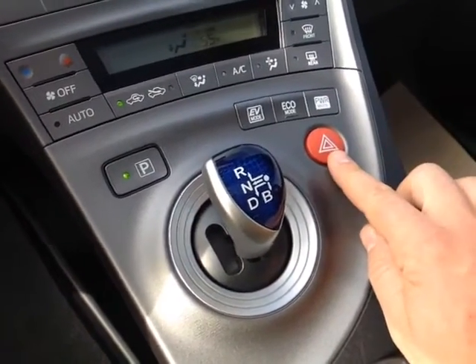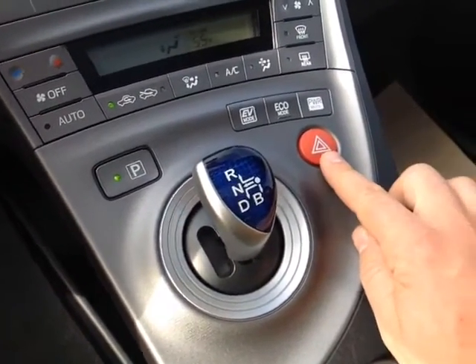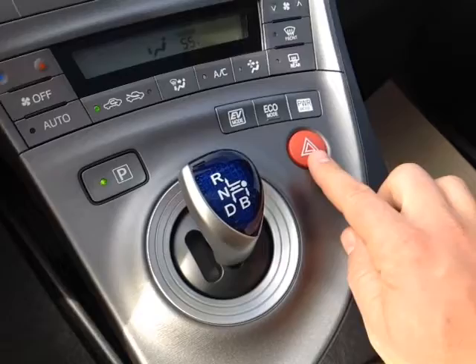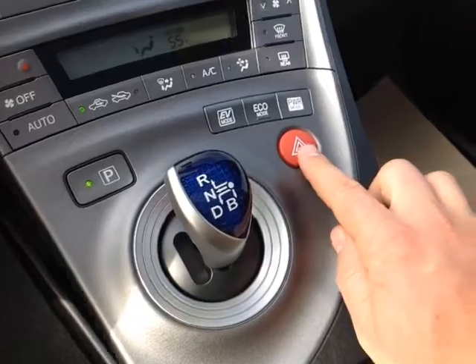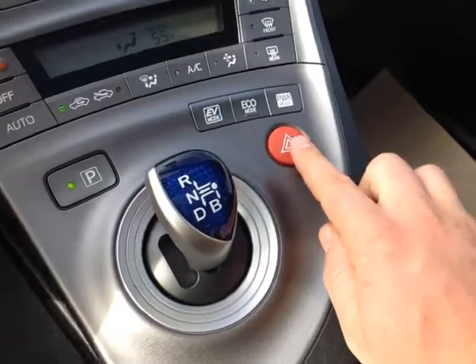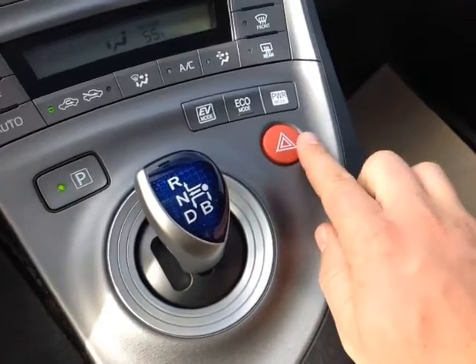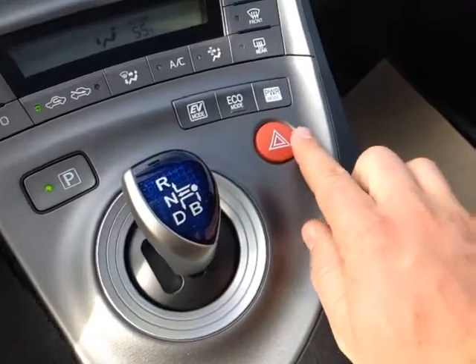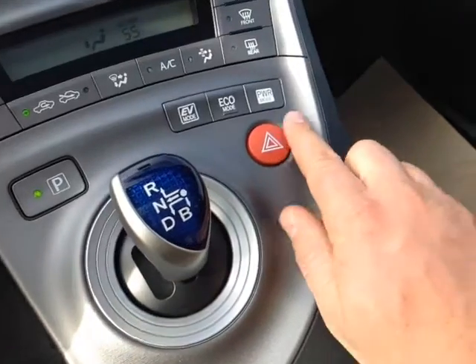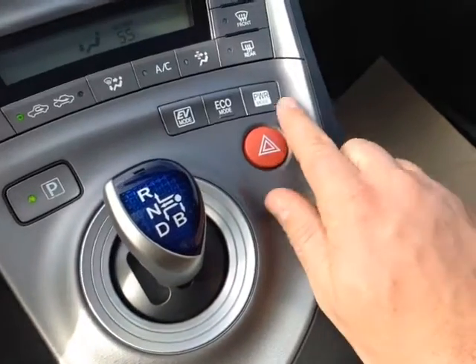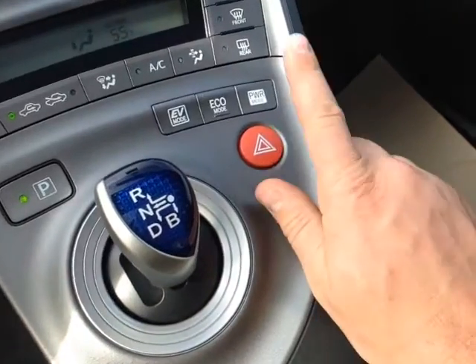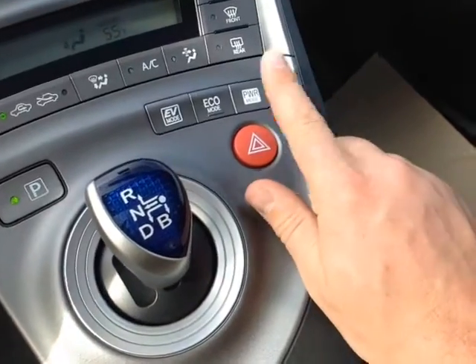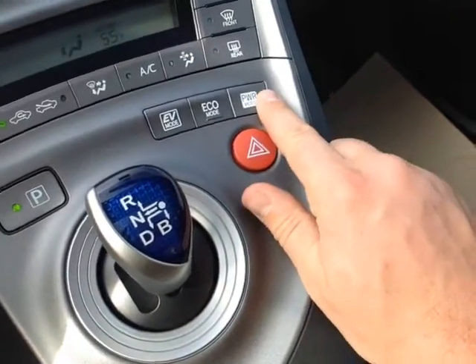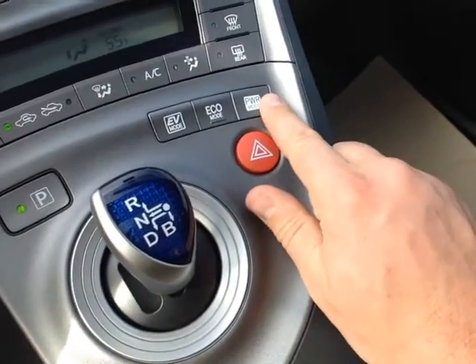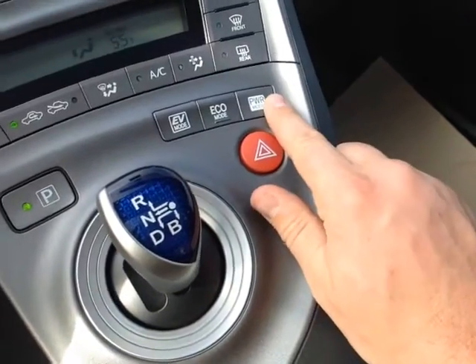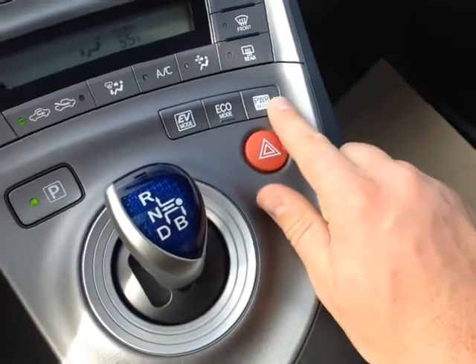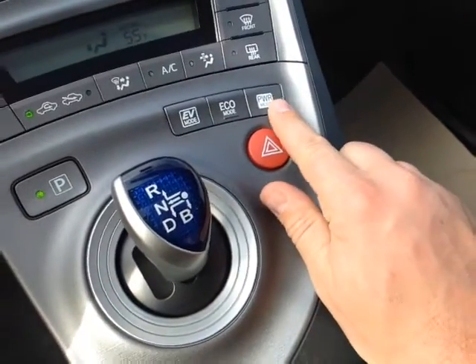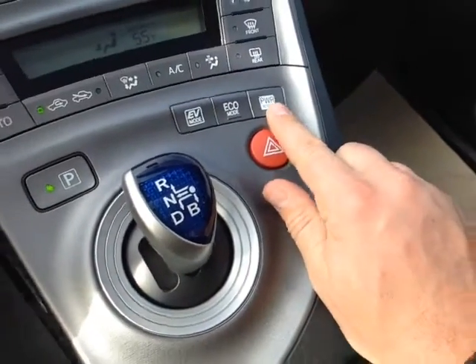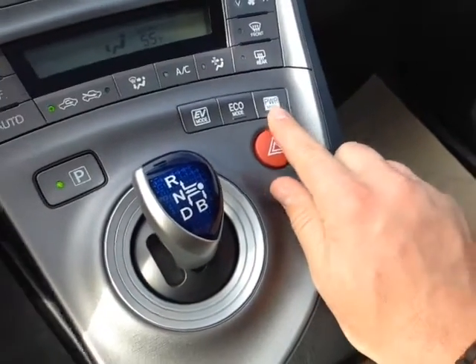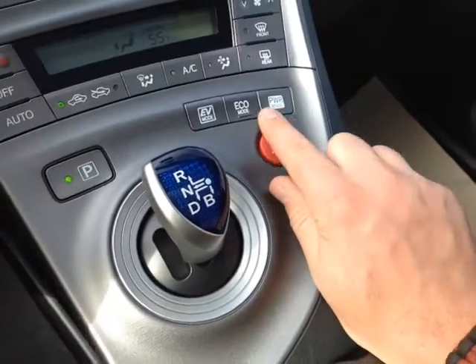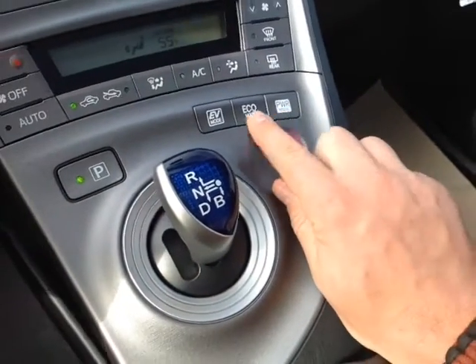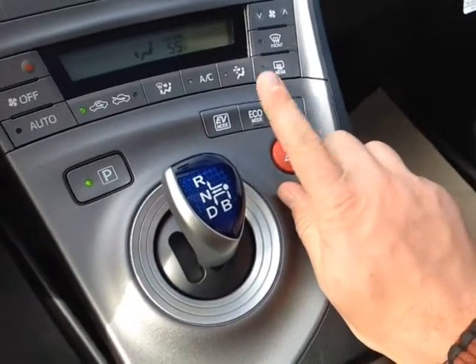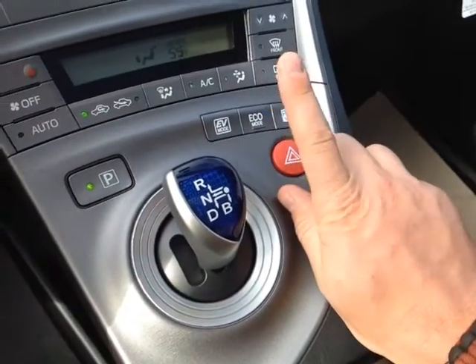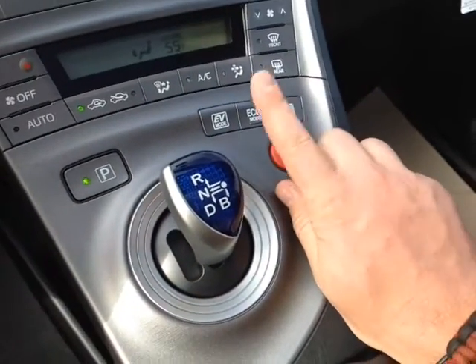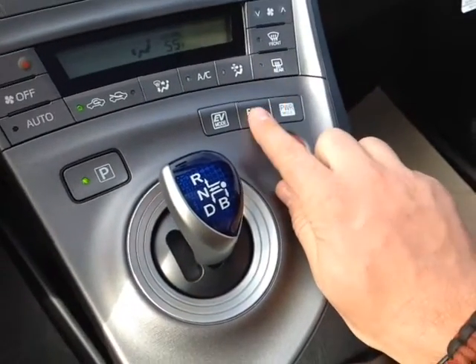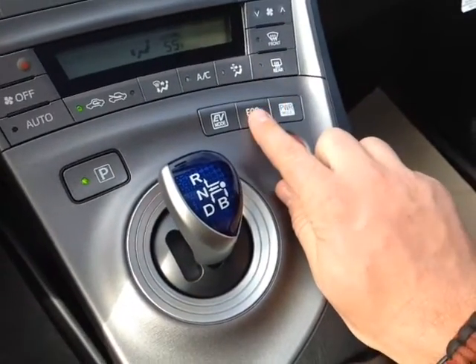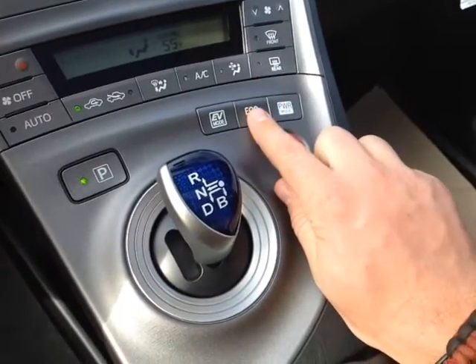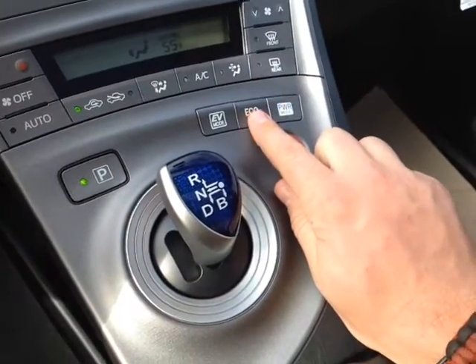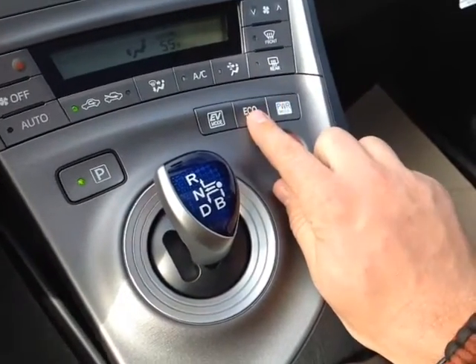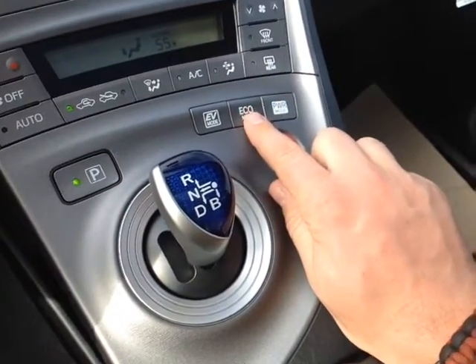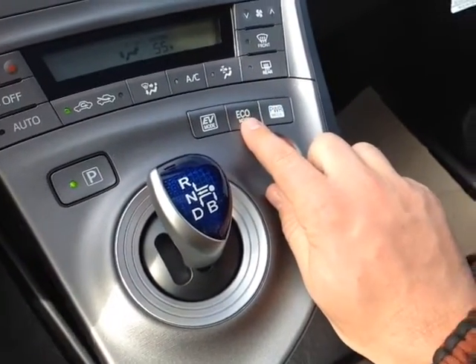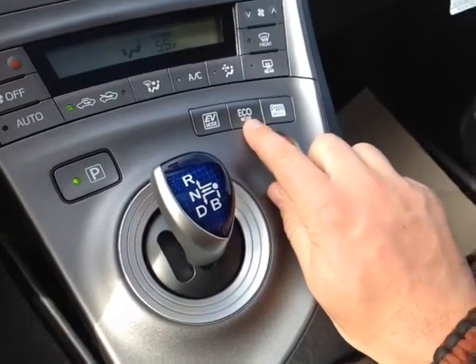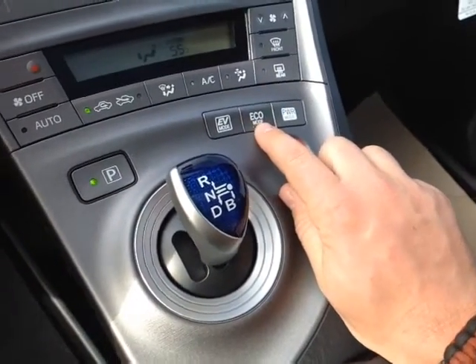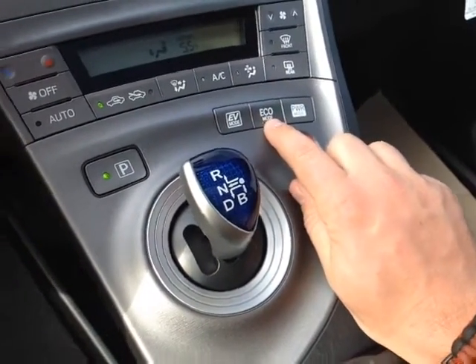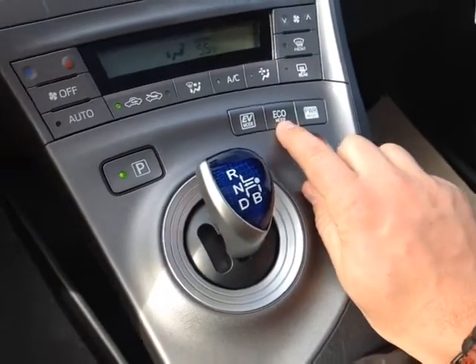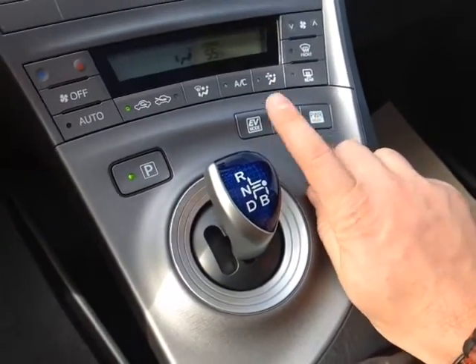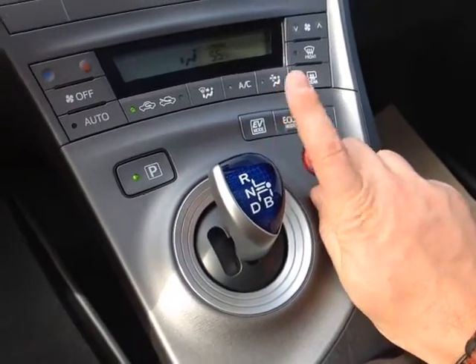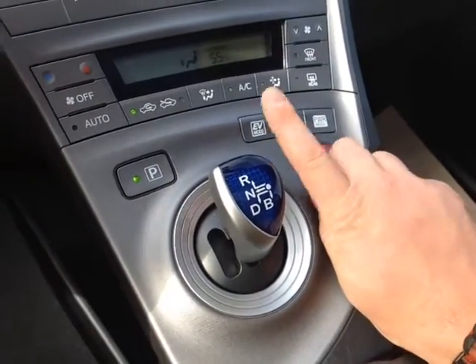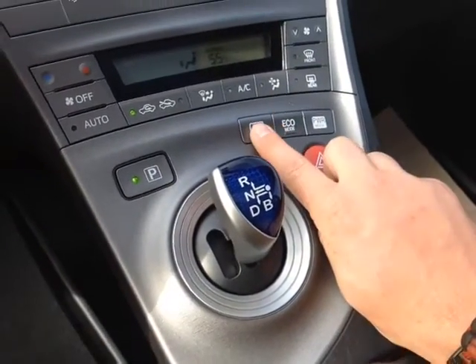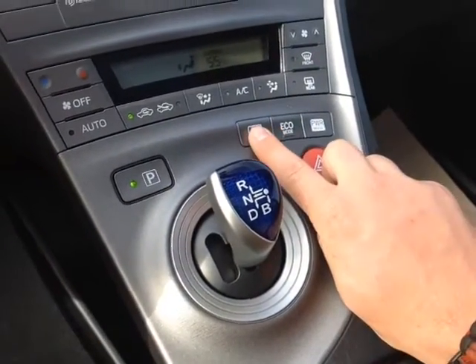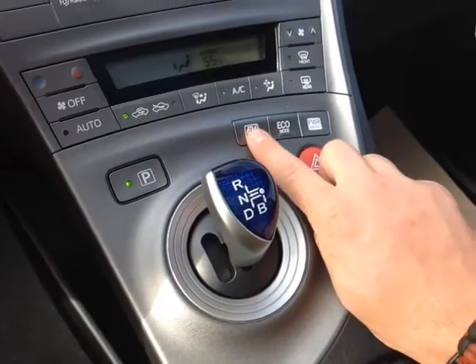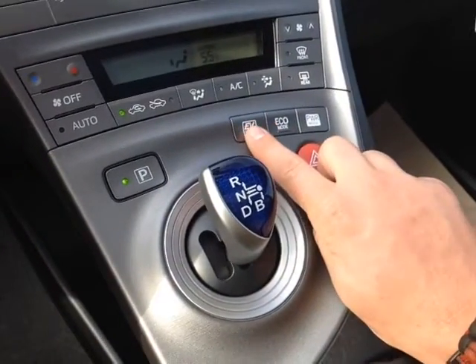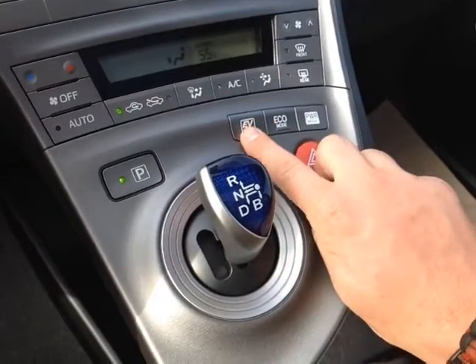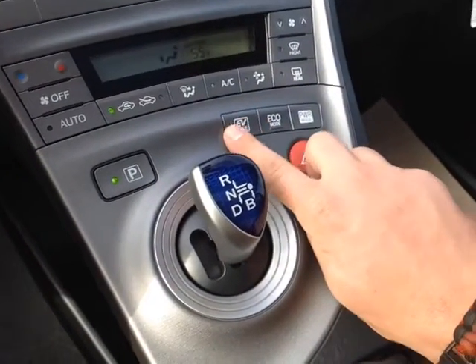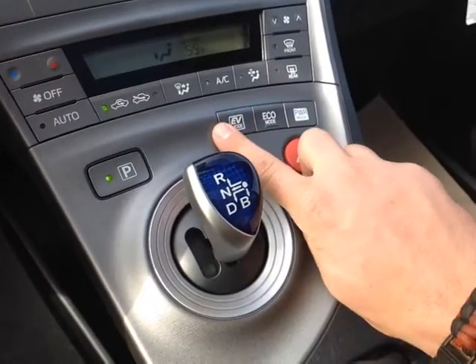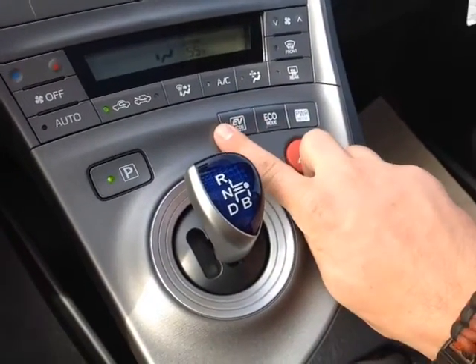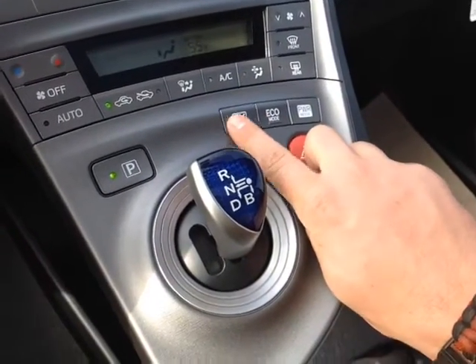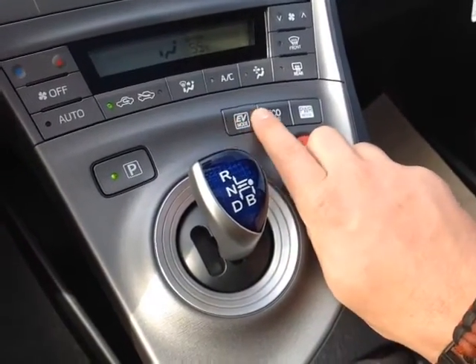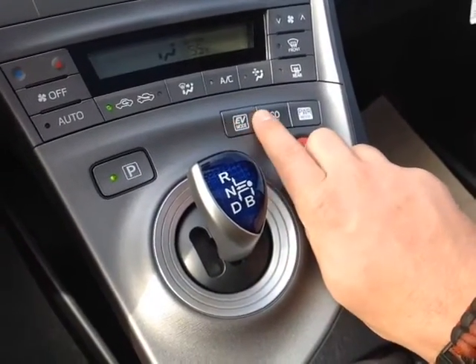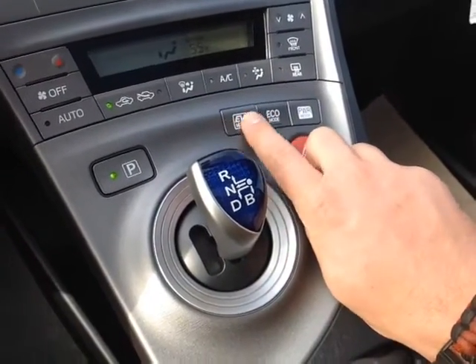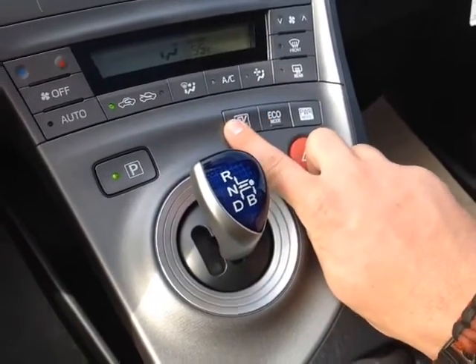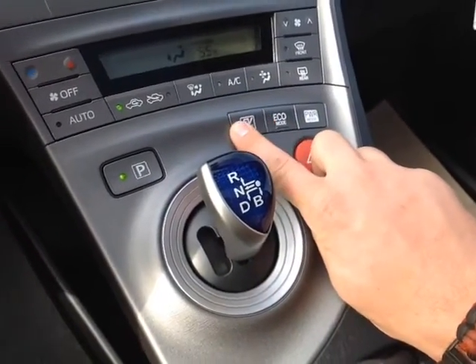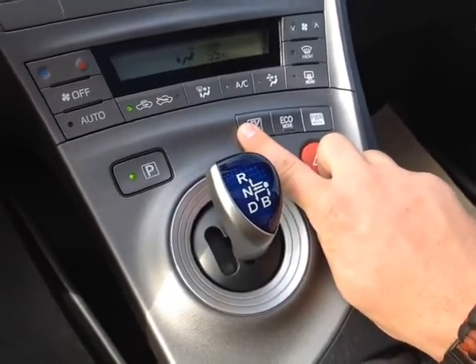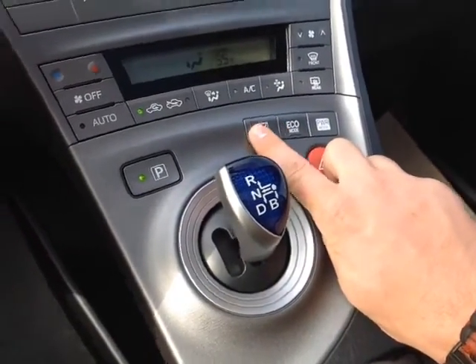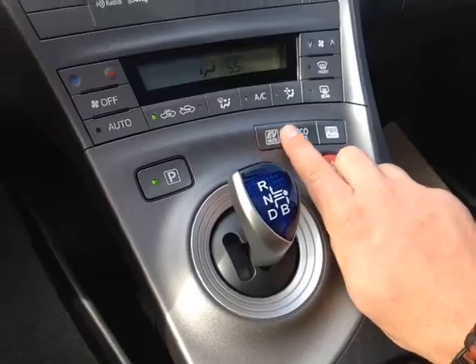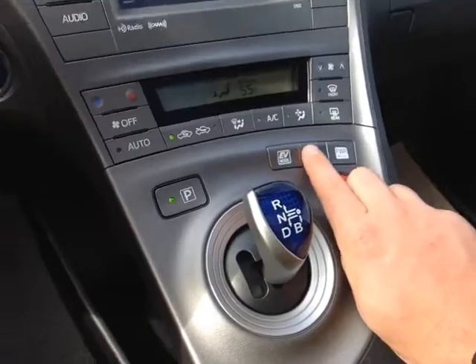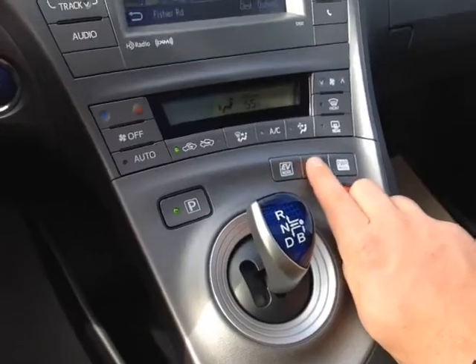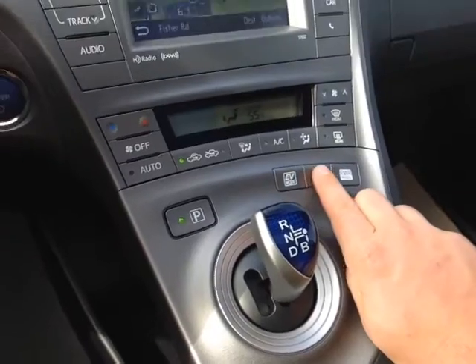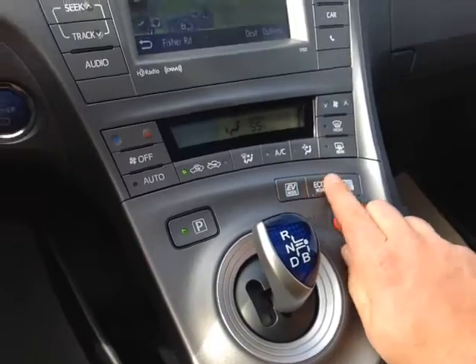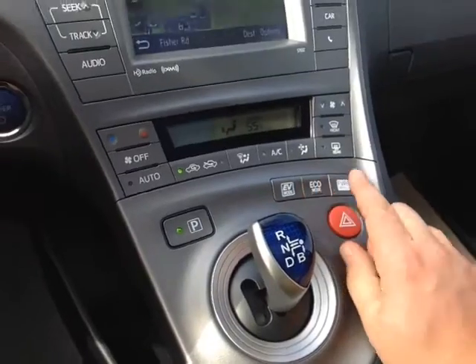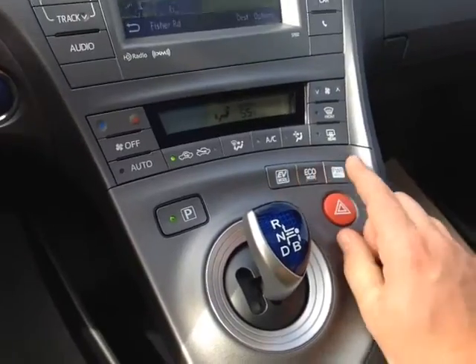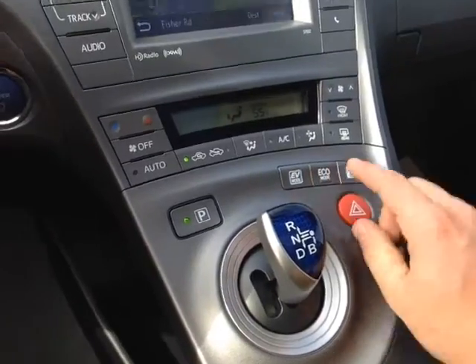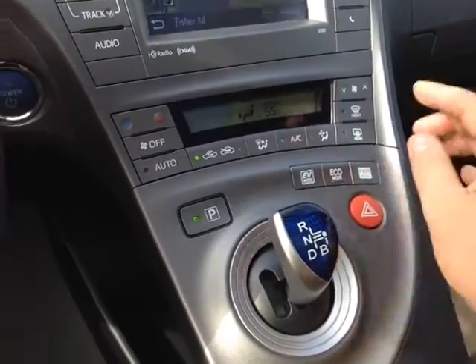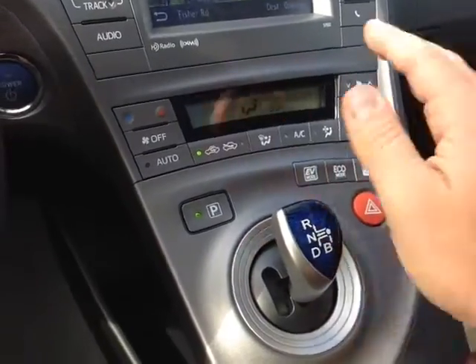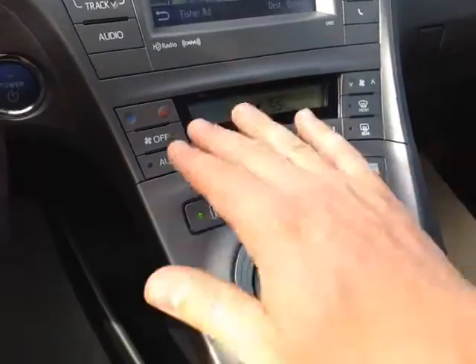Emergency flash button. Power mode for more responsiveness. Eco mode for better fuel economy. EV mode is just parking lot speeds where you're using the battery.